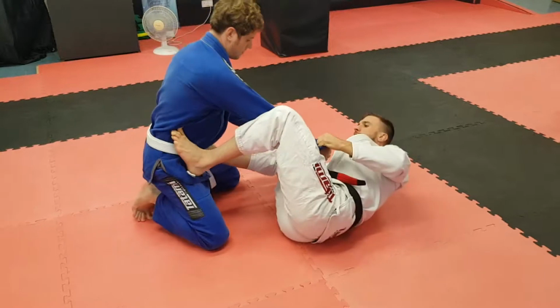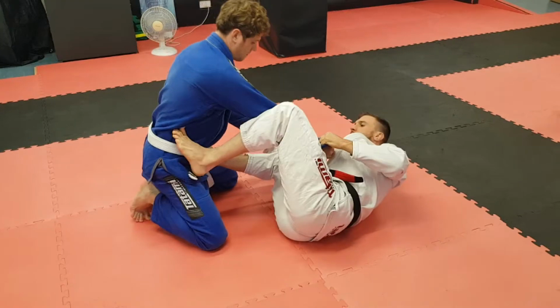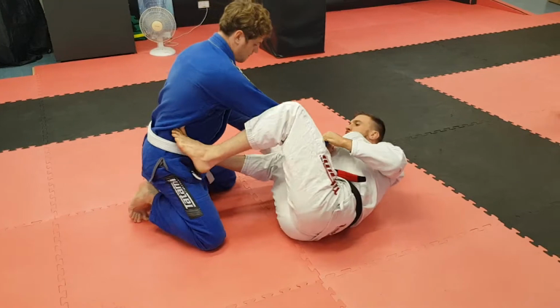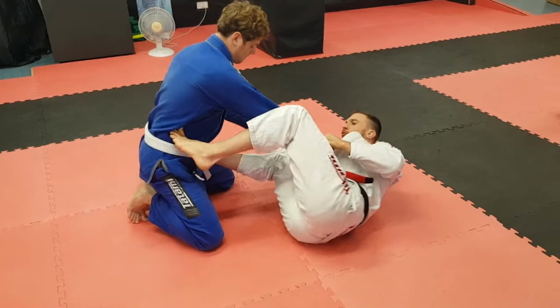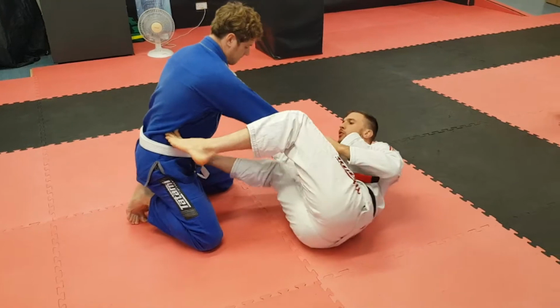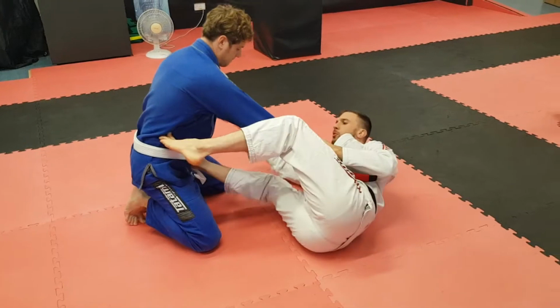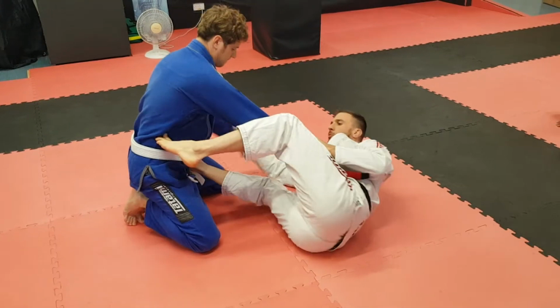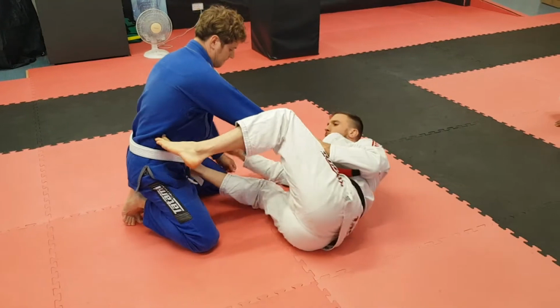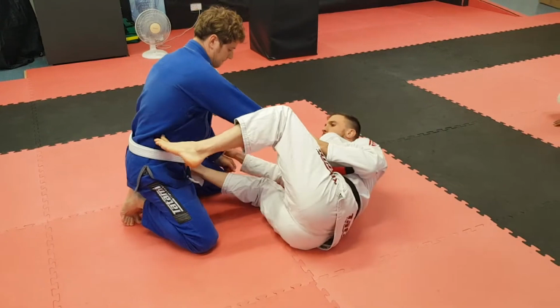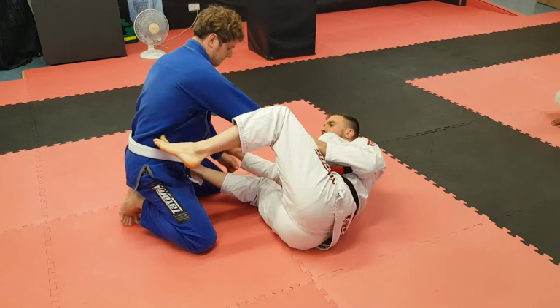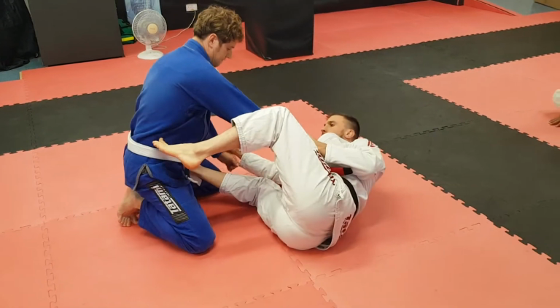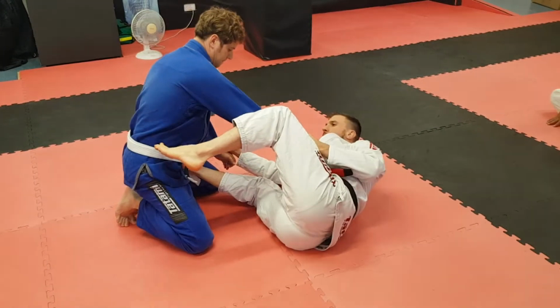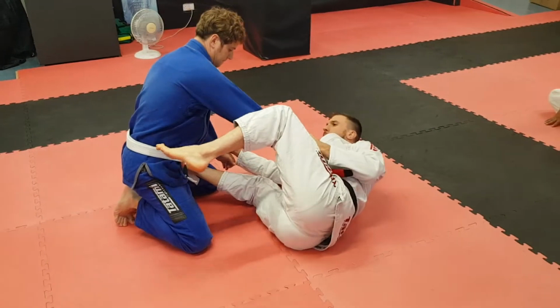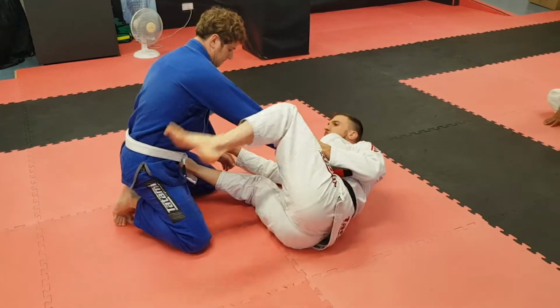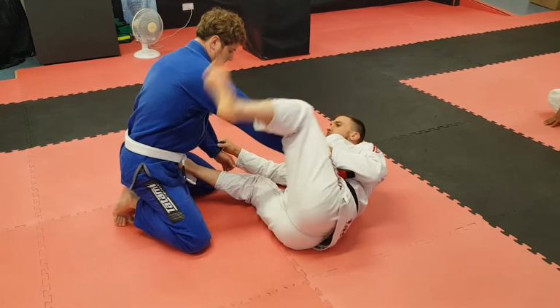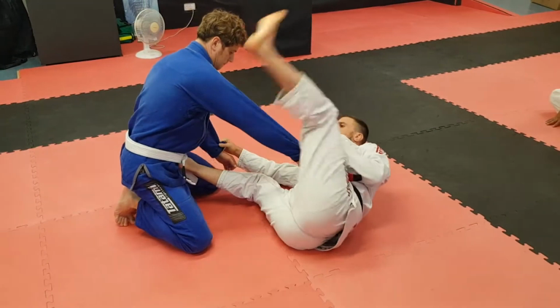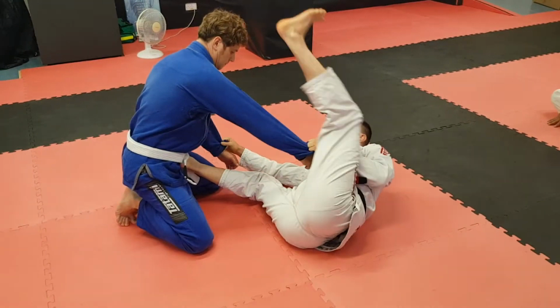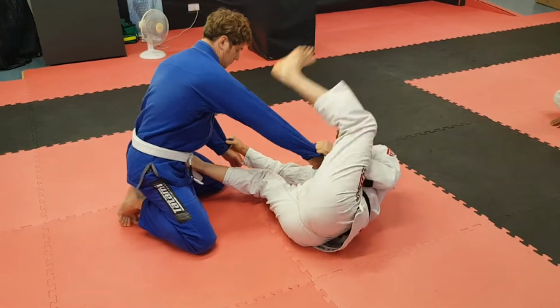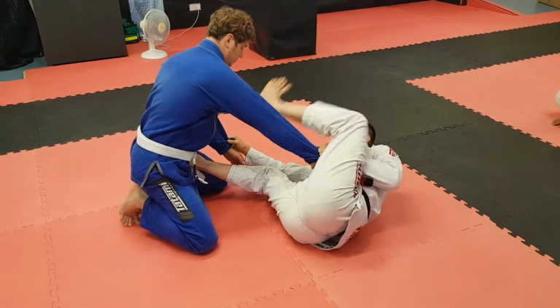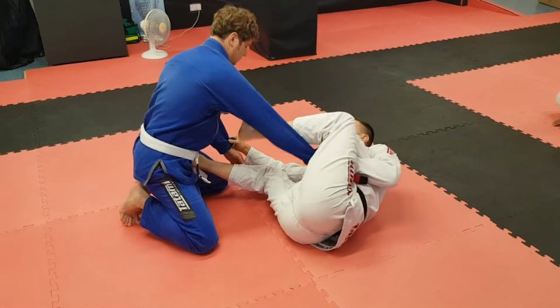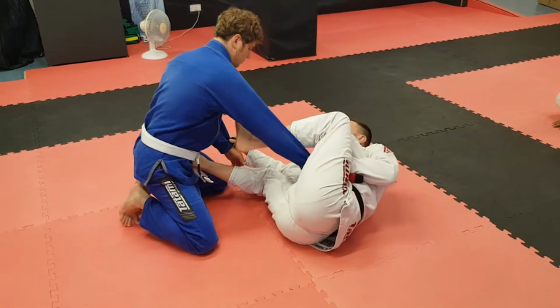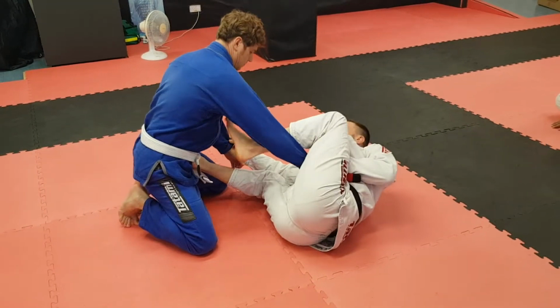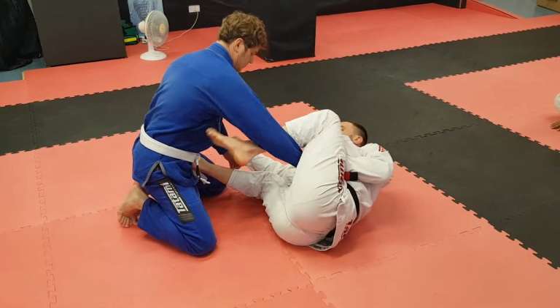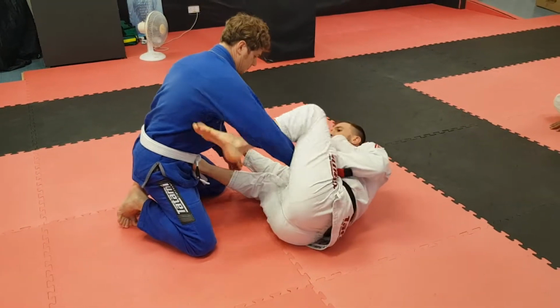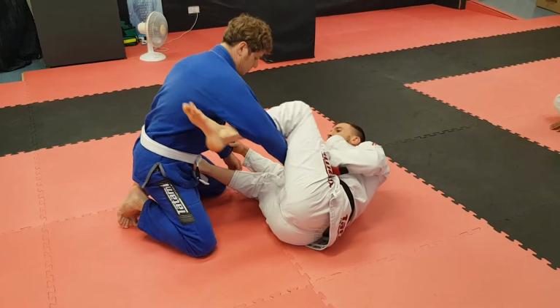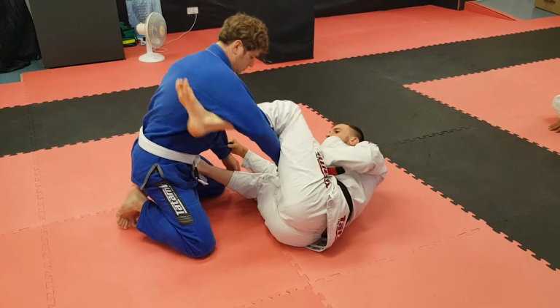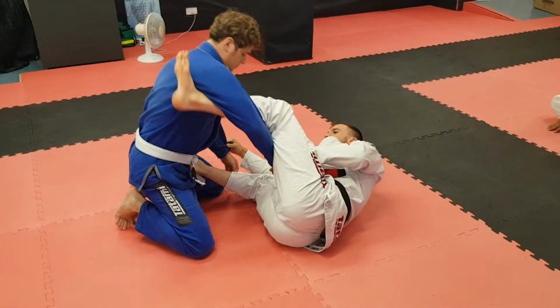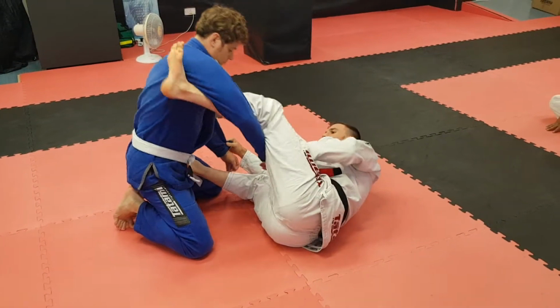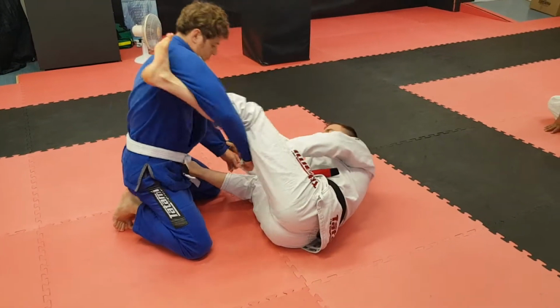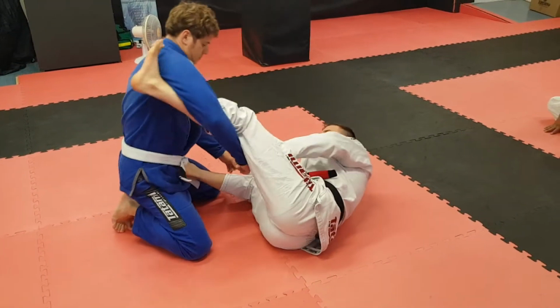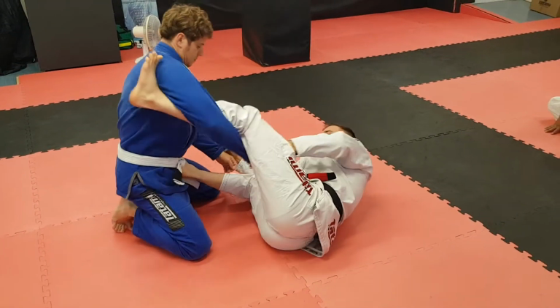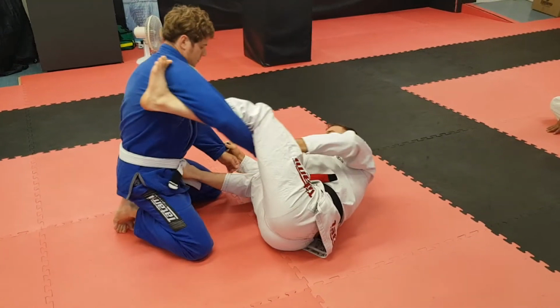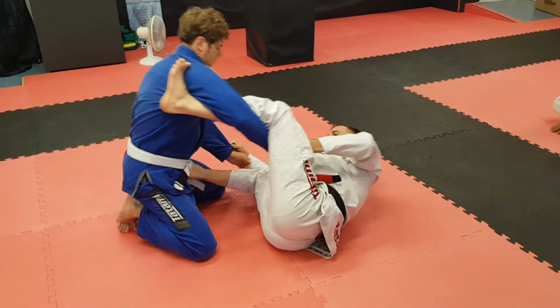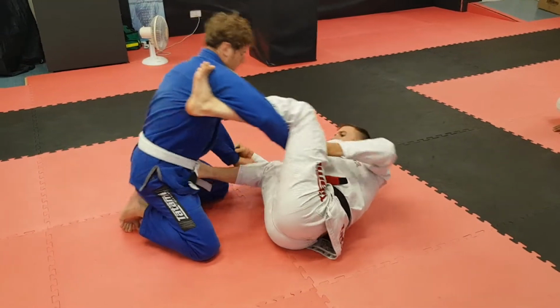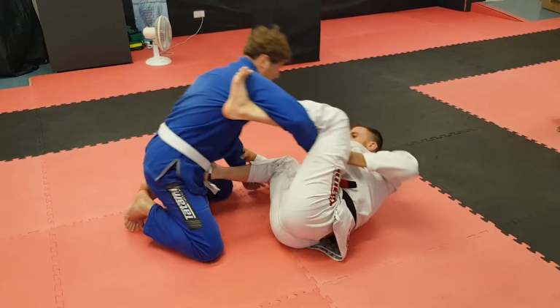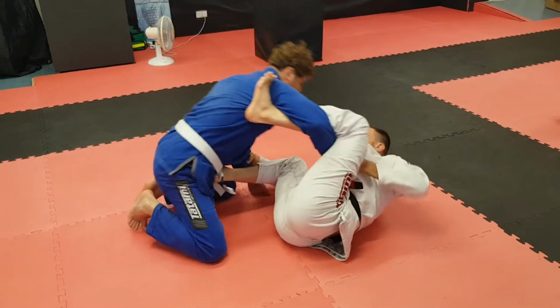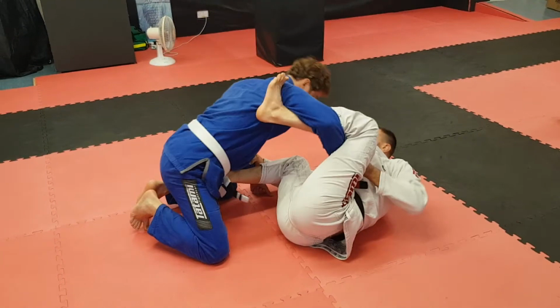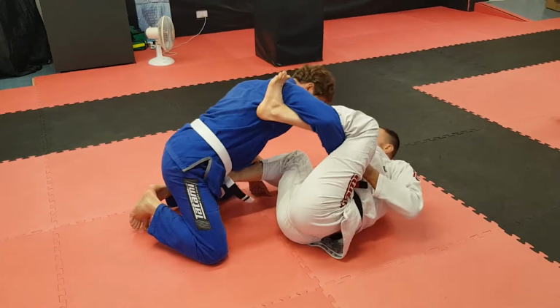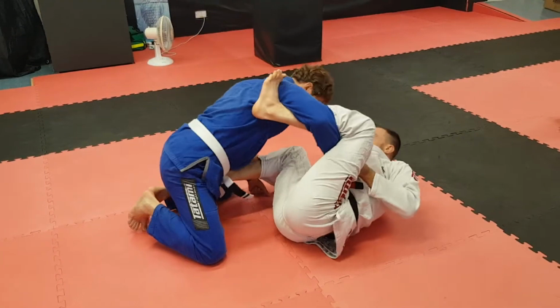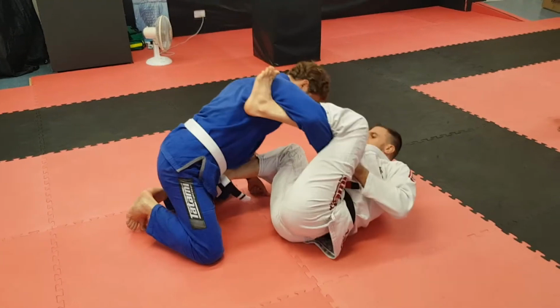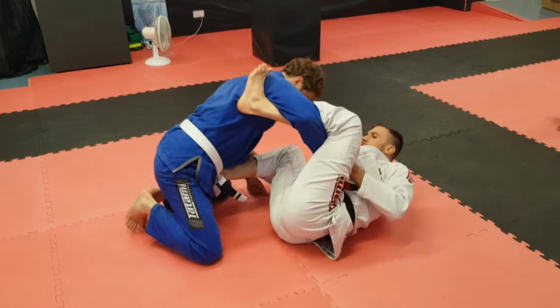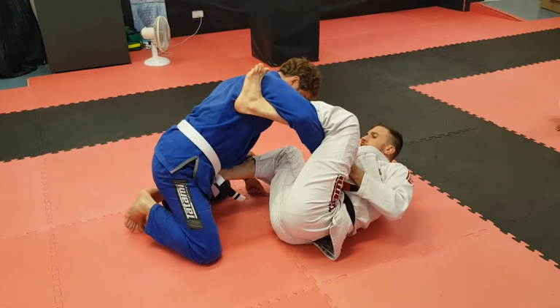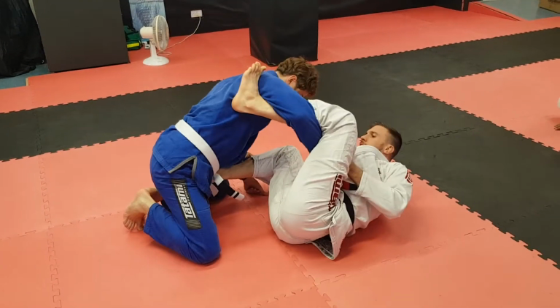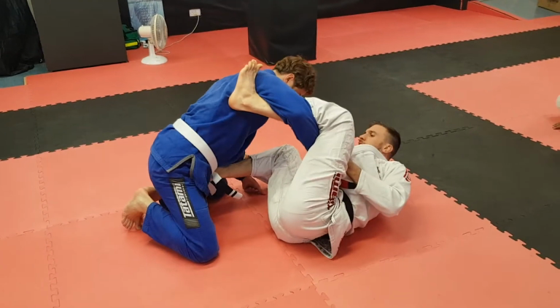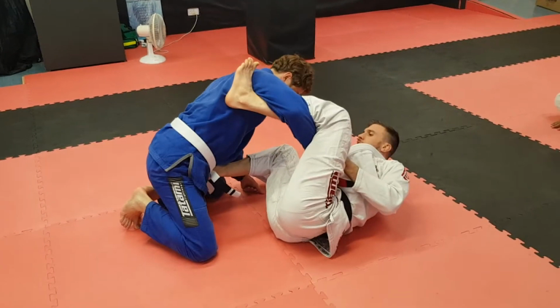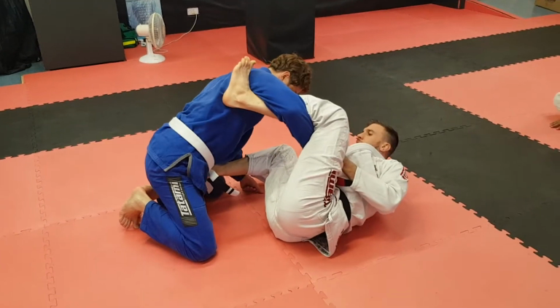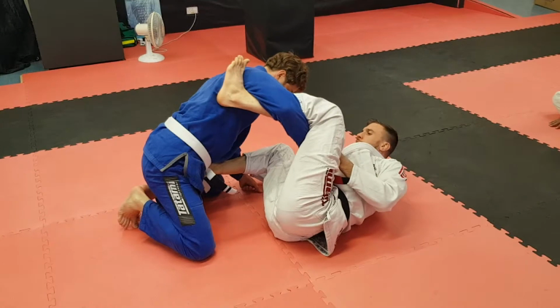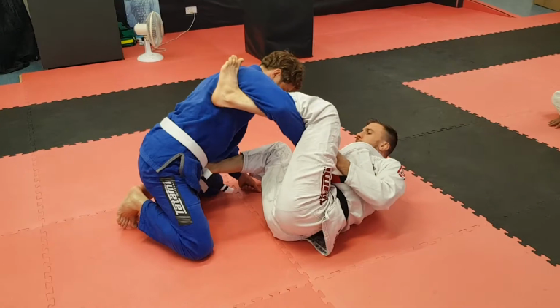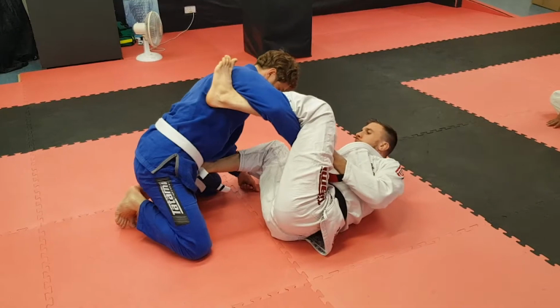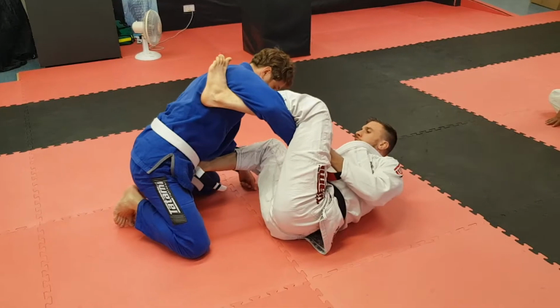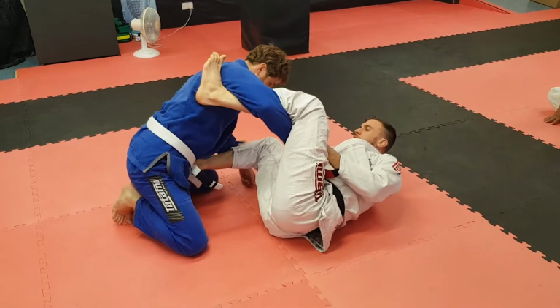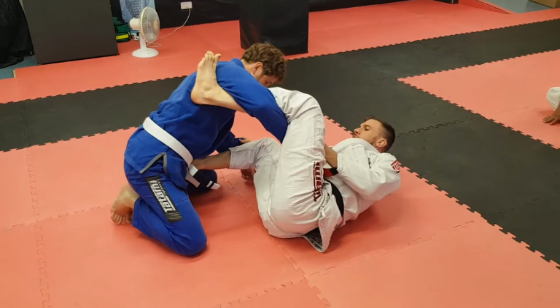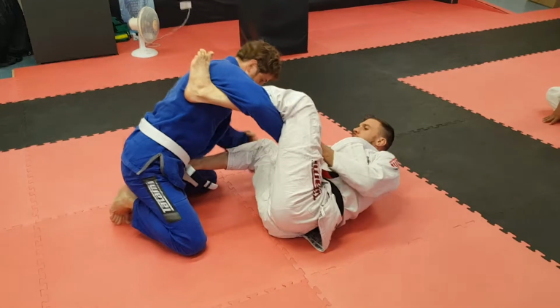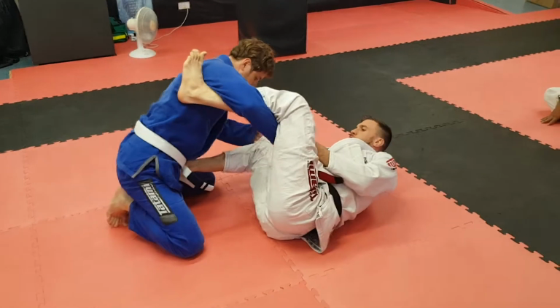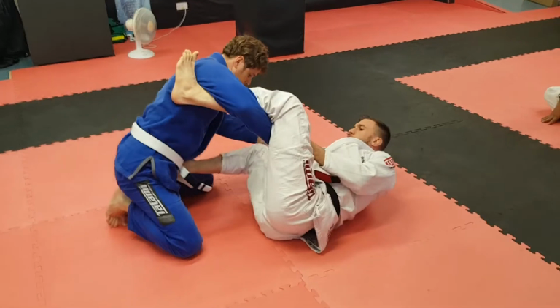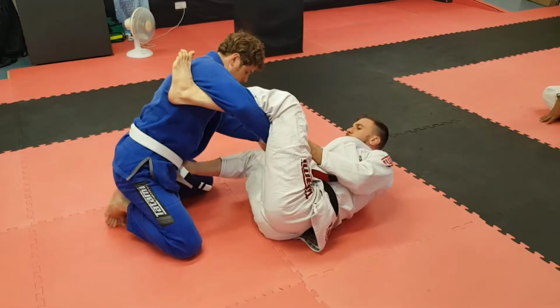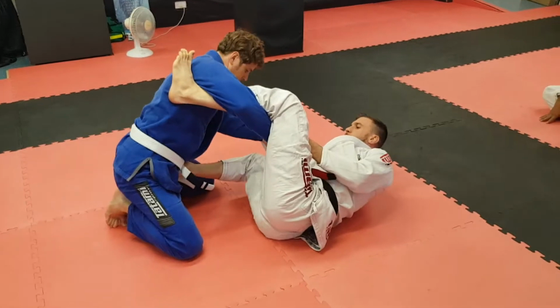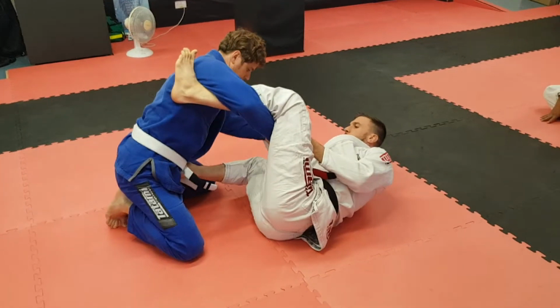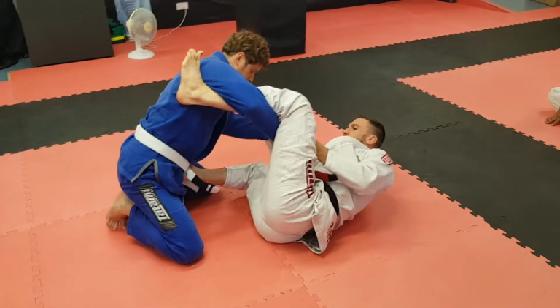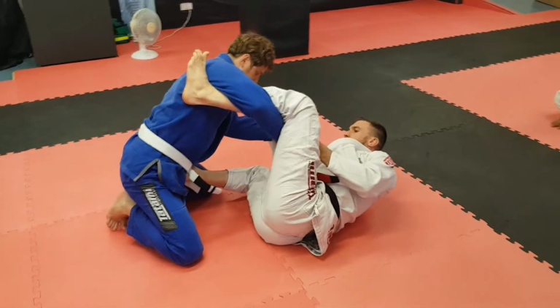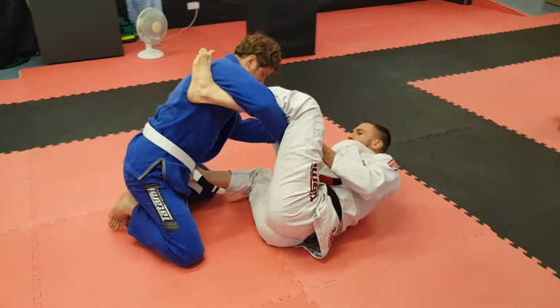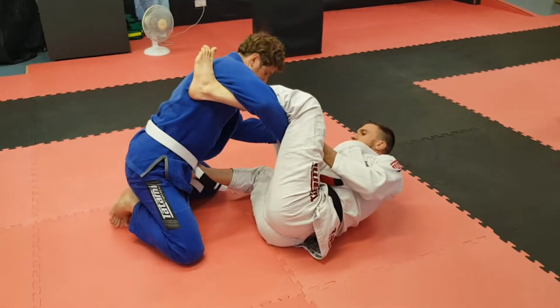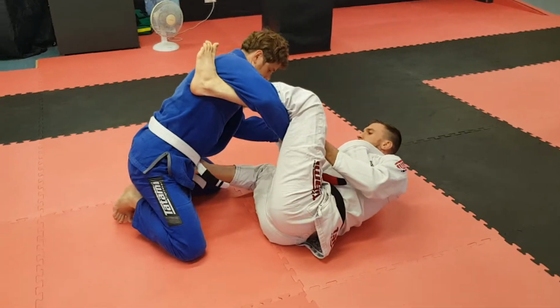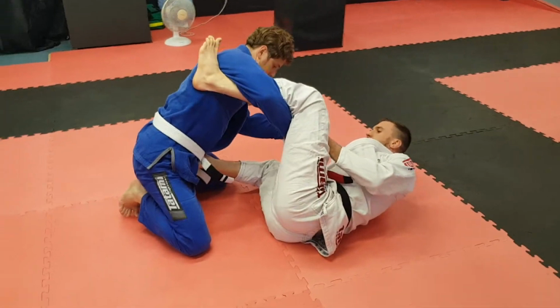You can see how far I'm coming out of my hip, over the top. We're going to move him here now.